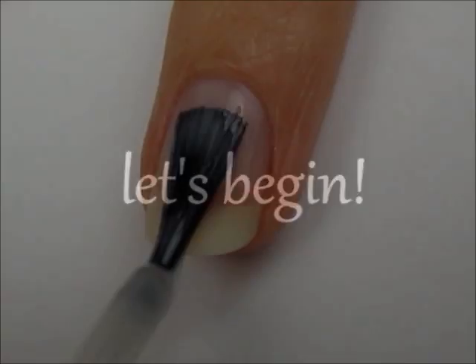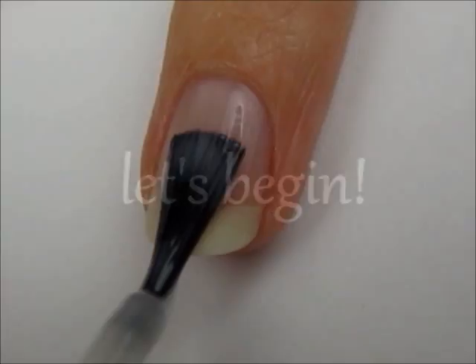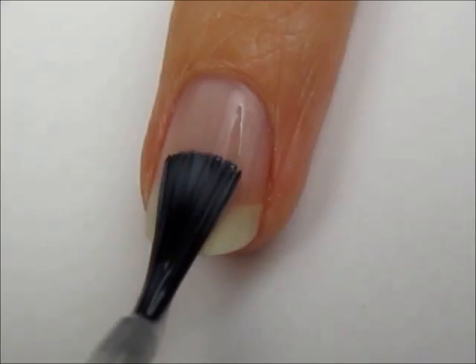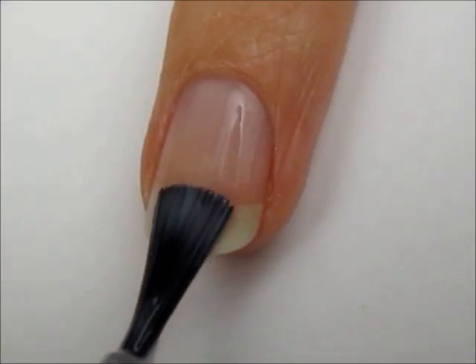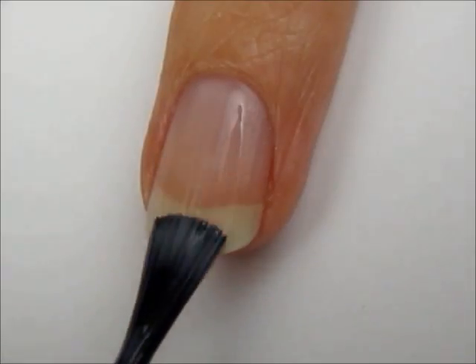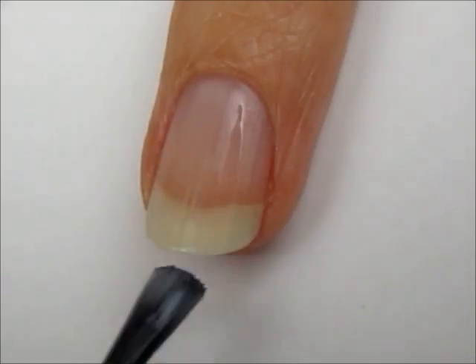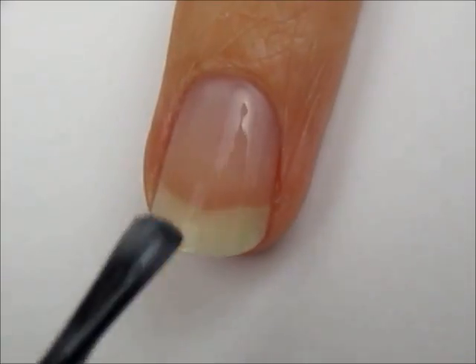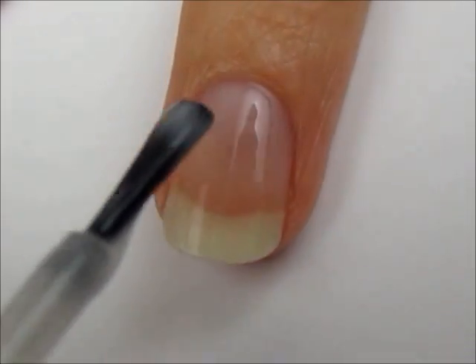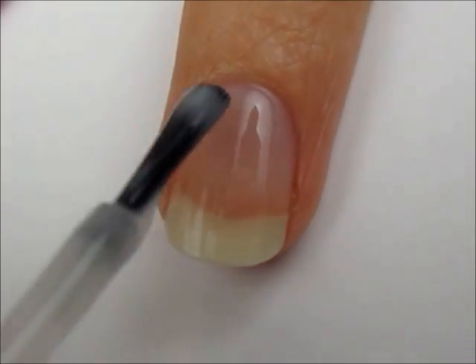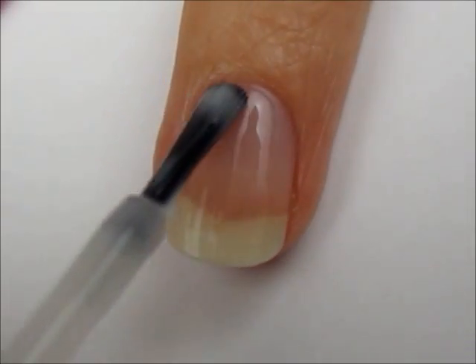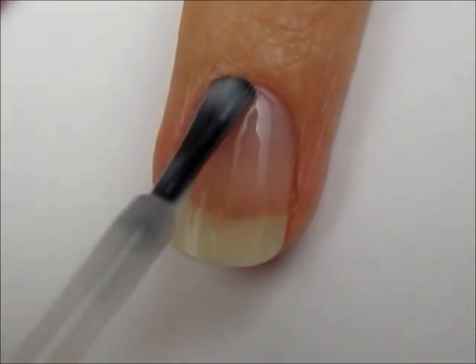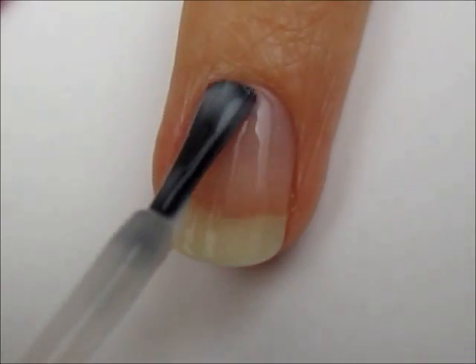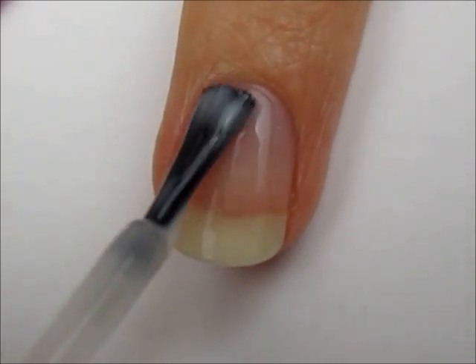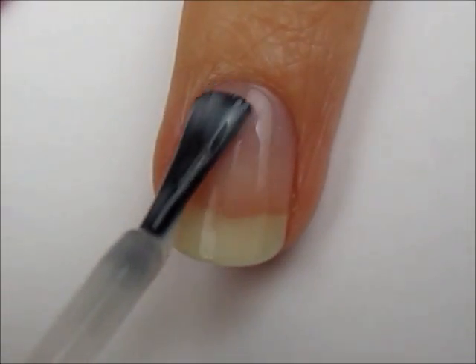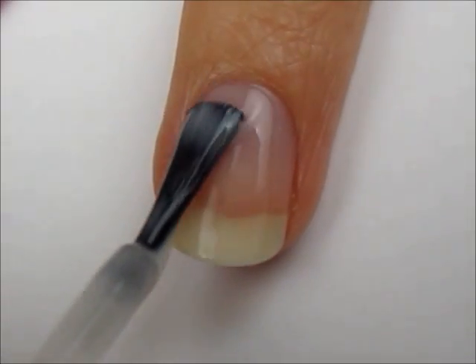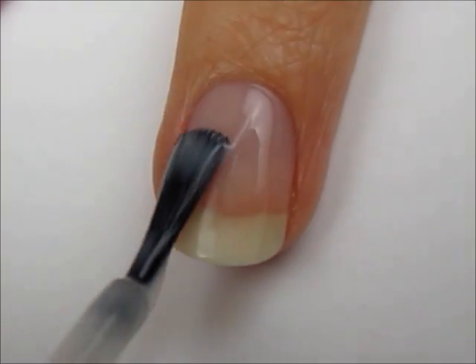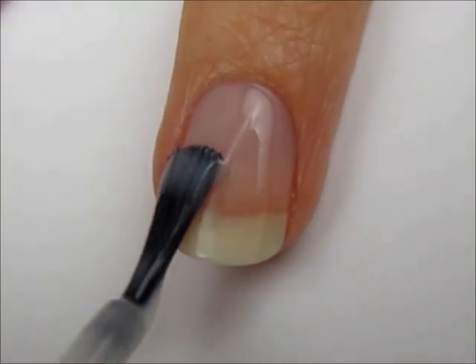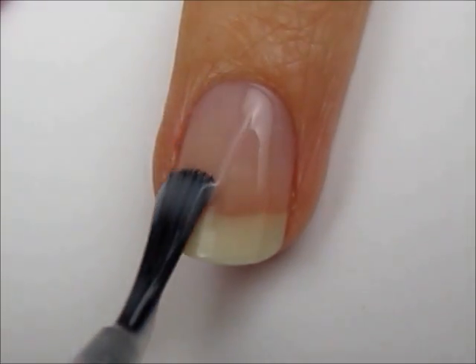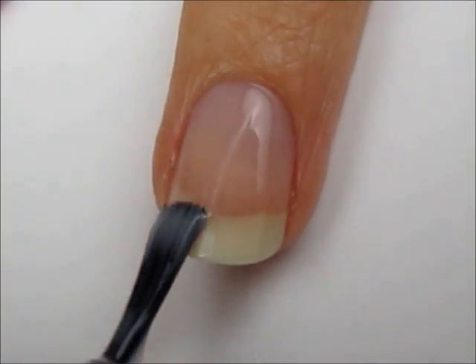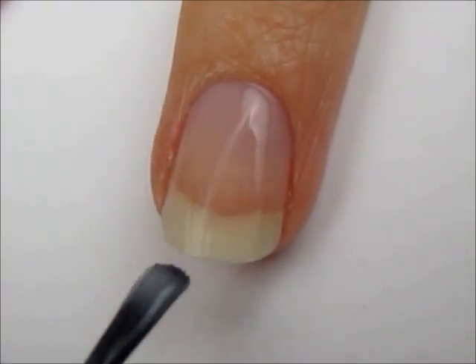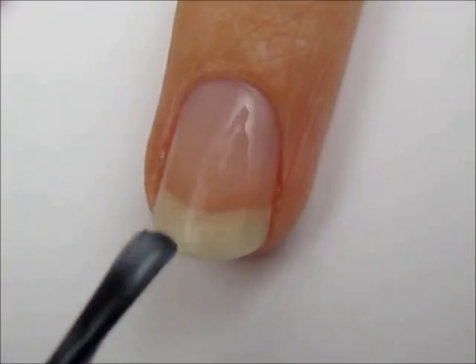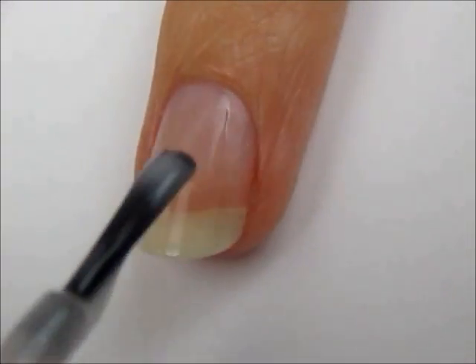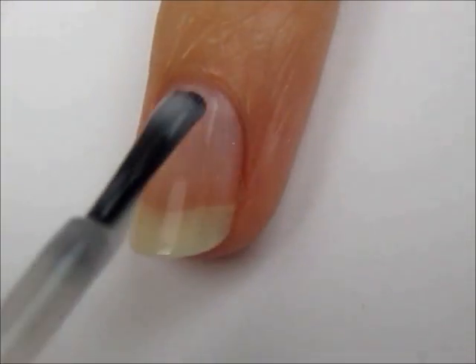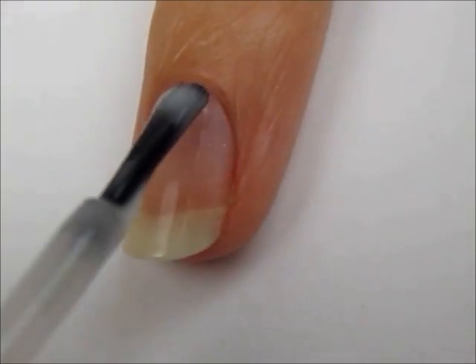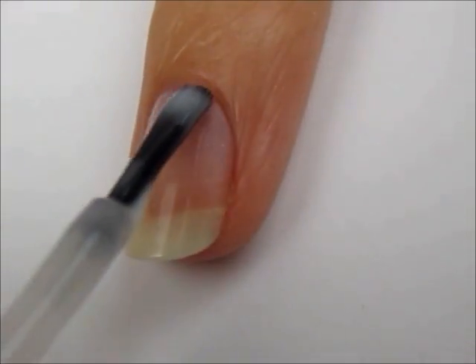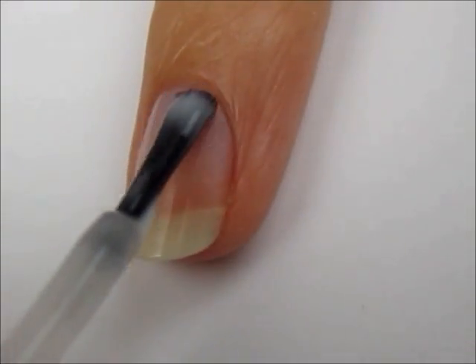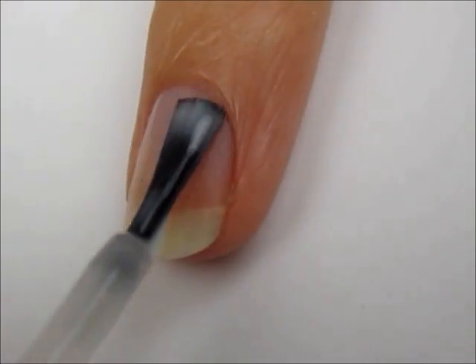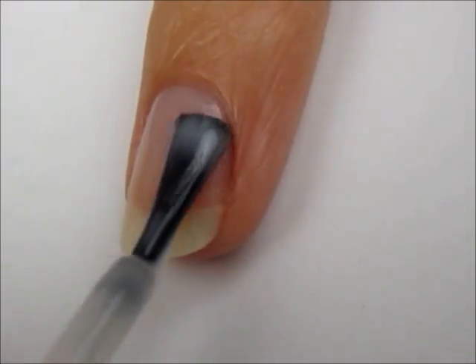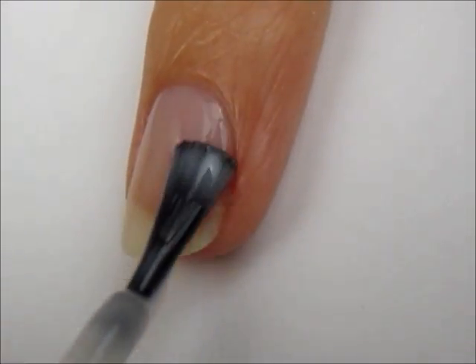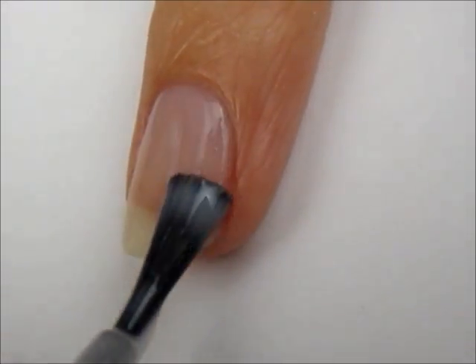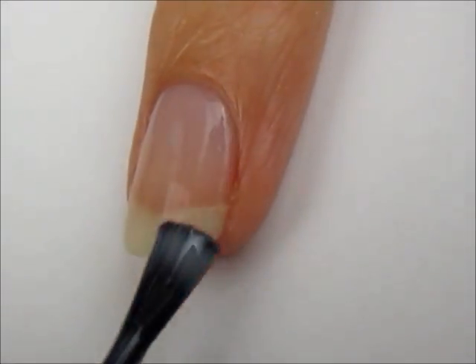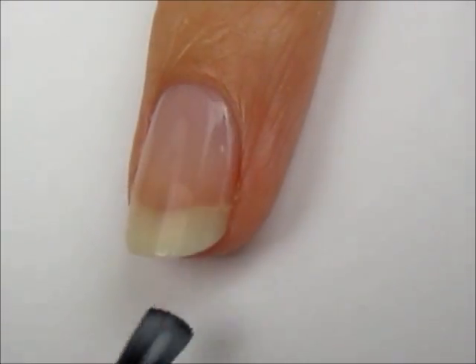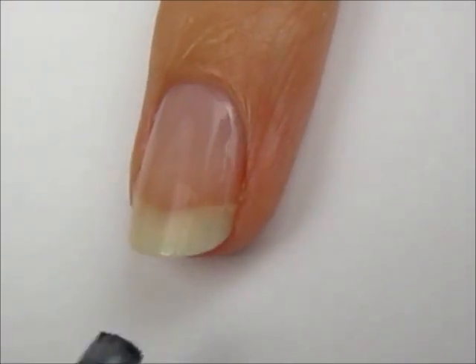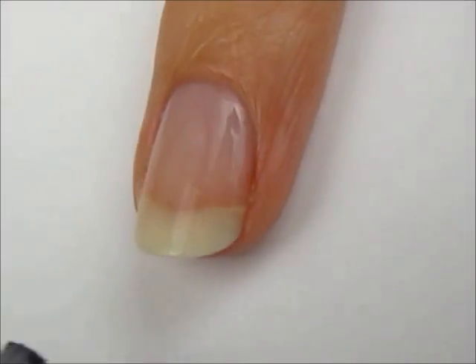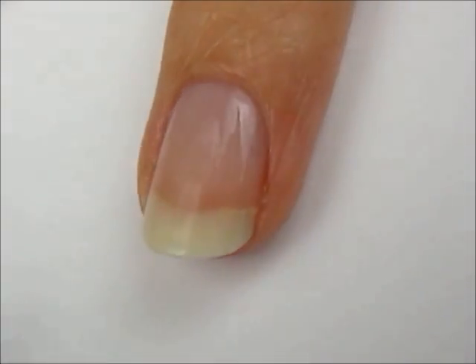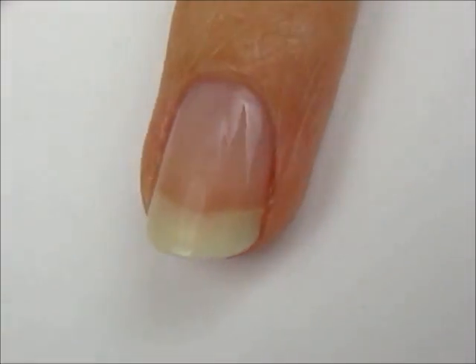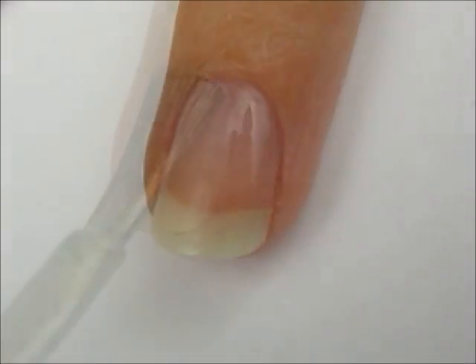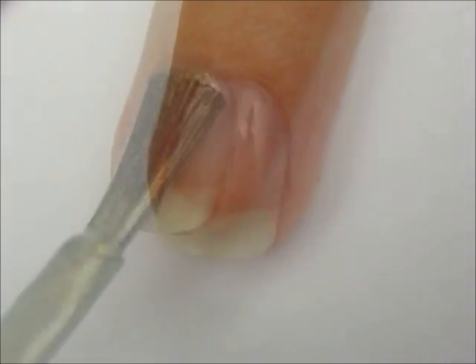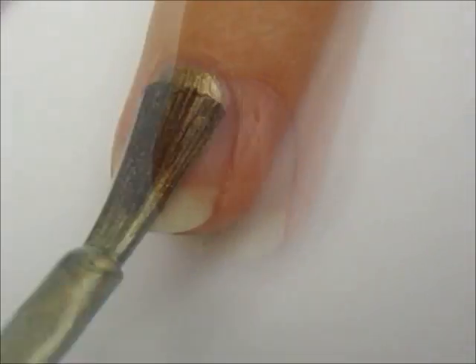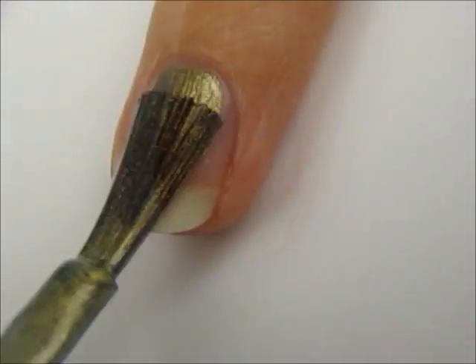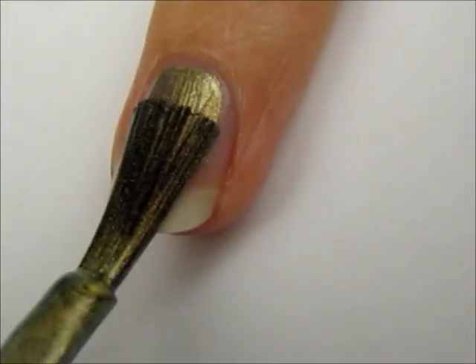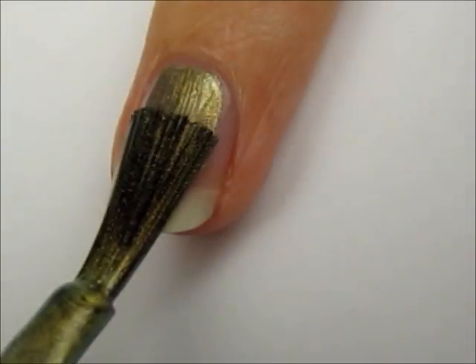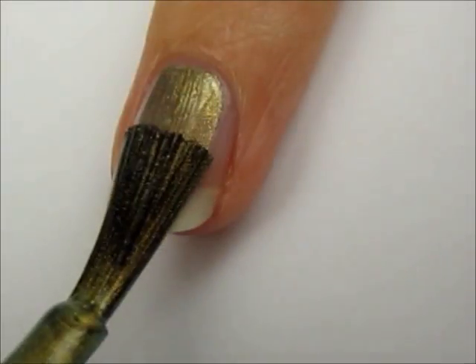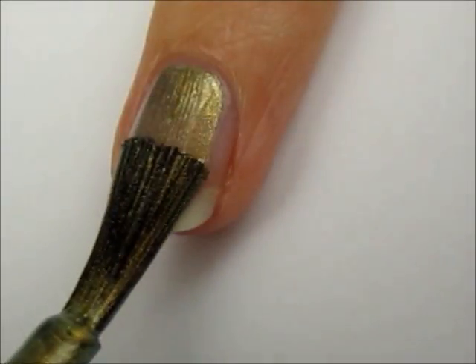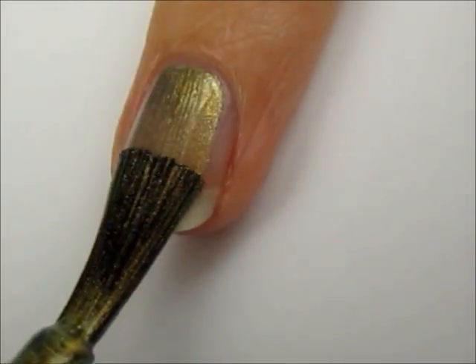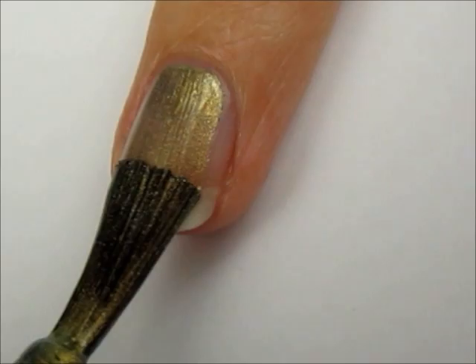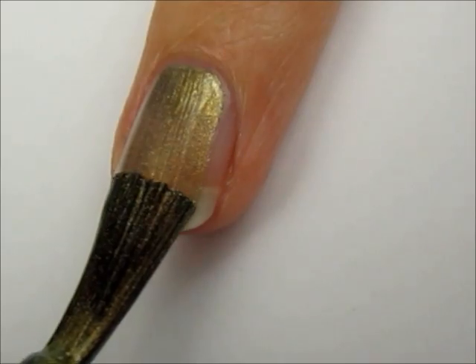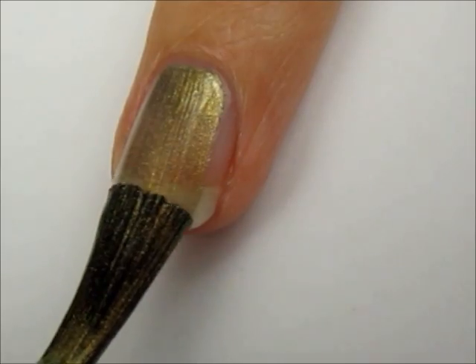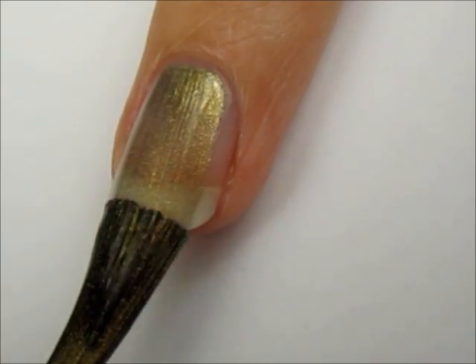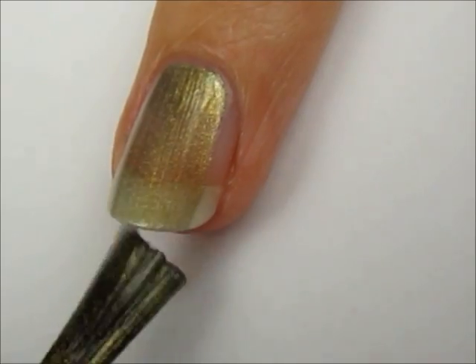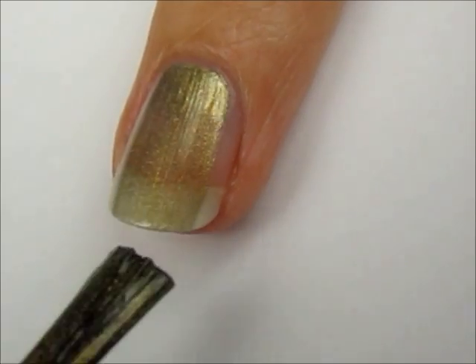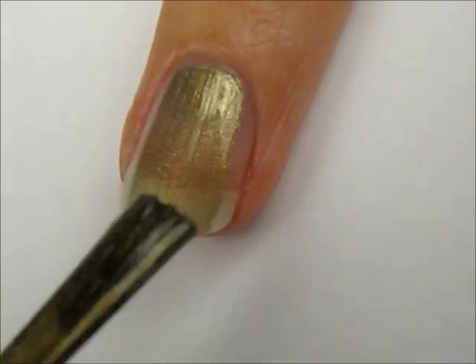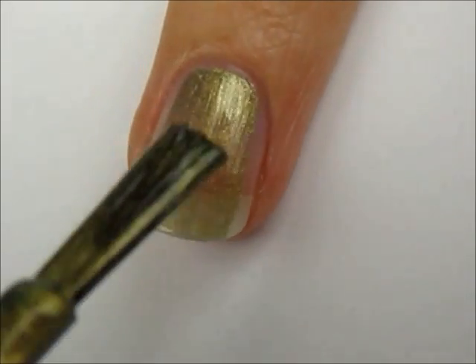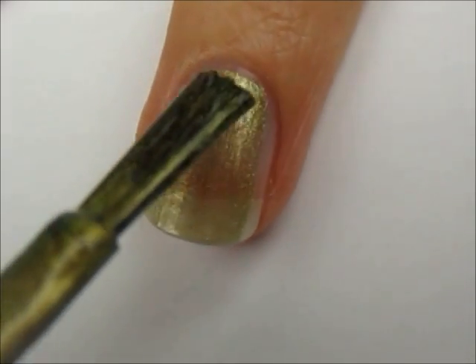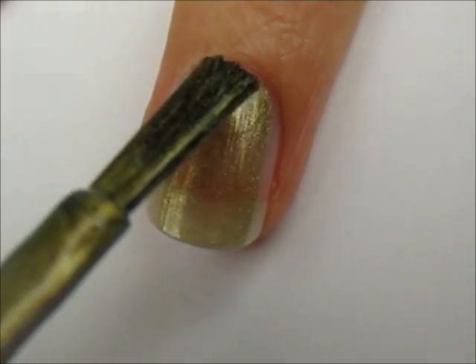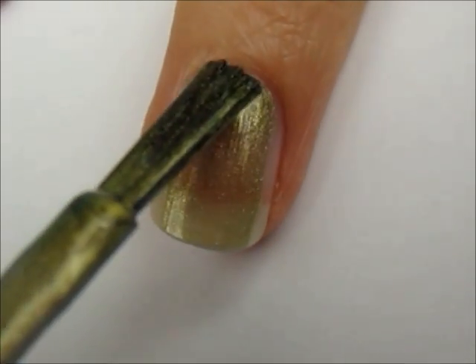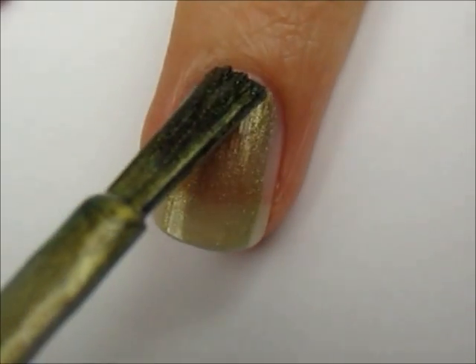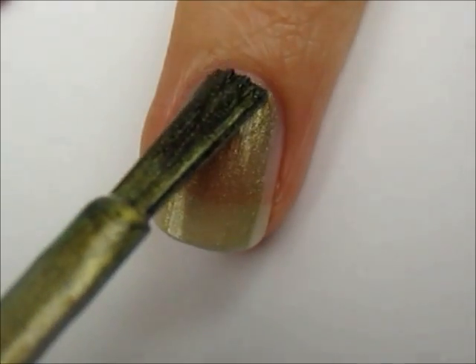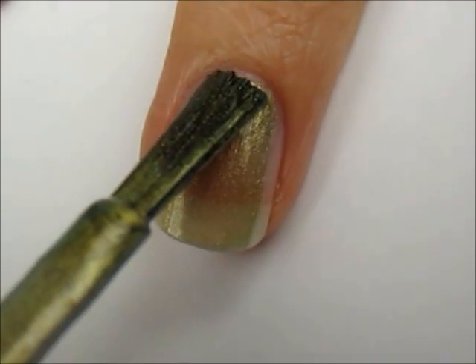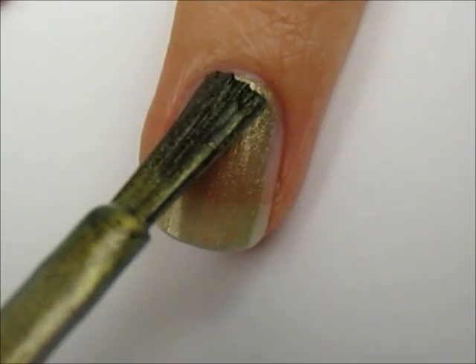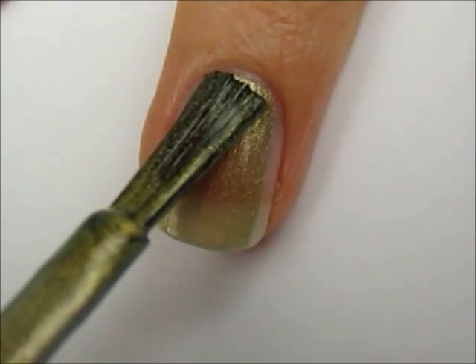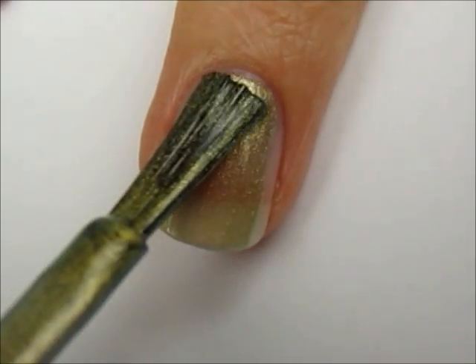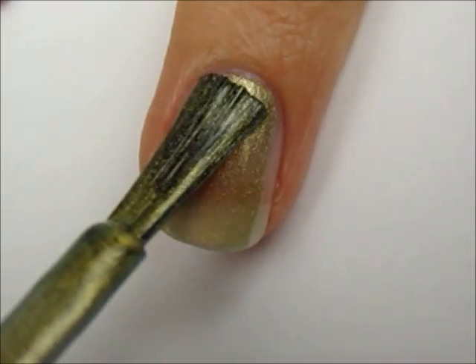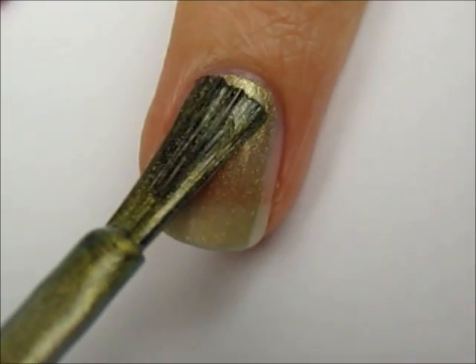Start off with a base coat to protect your natural nails. Next, paint all of your nails in metallic gold.